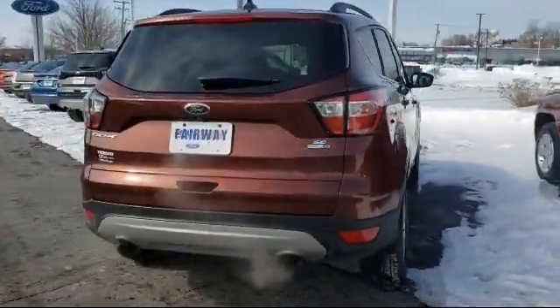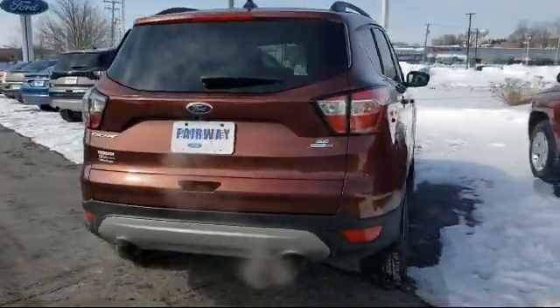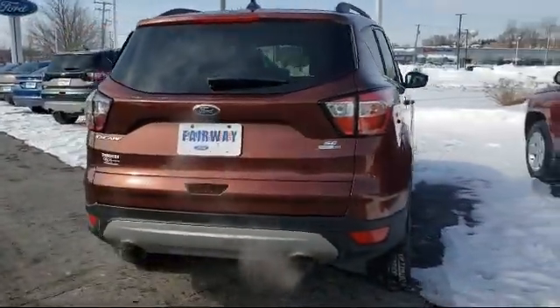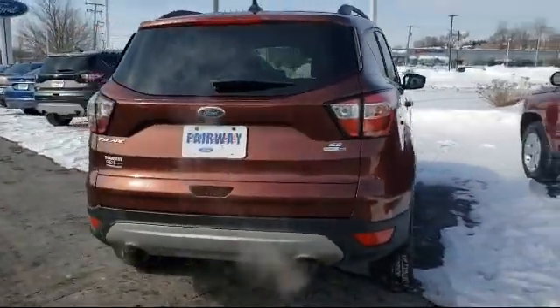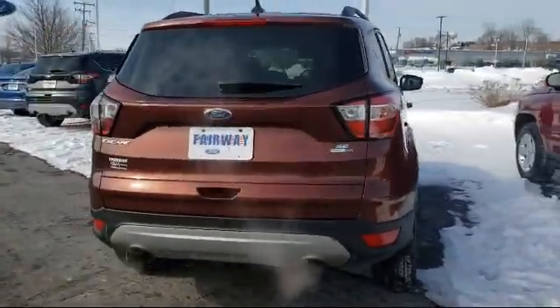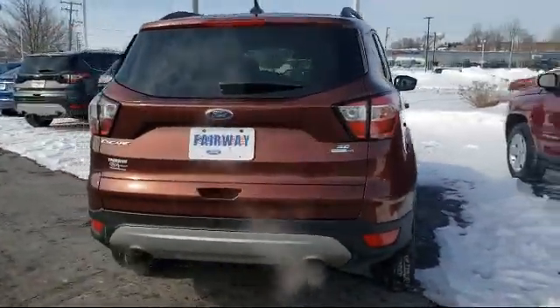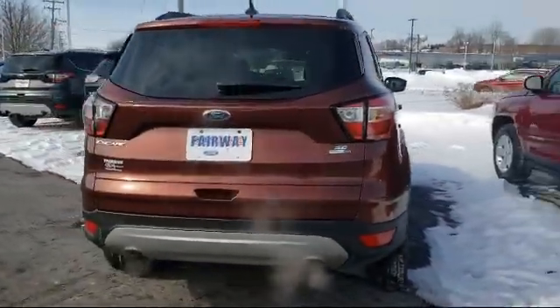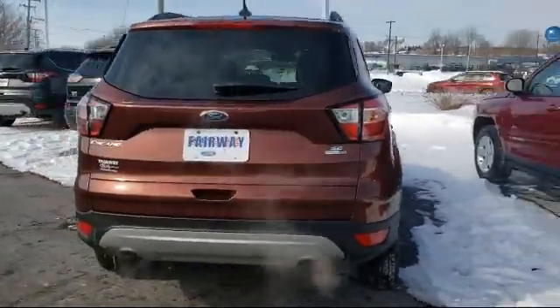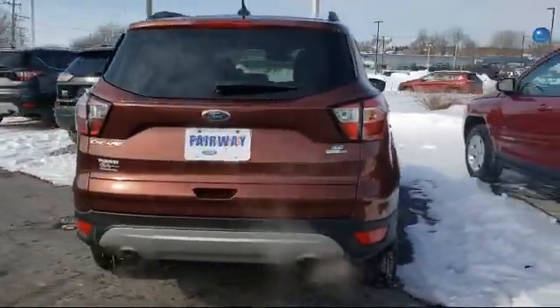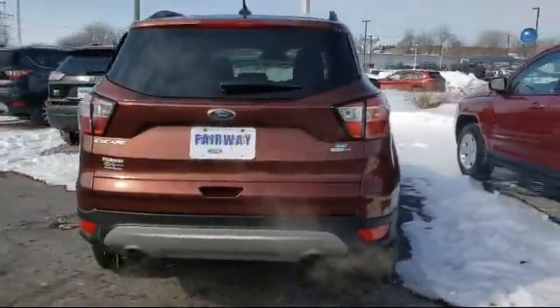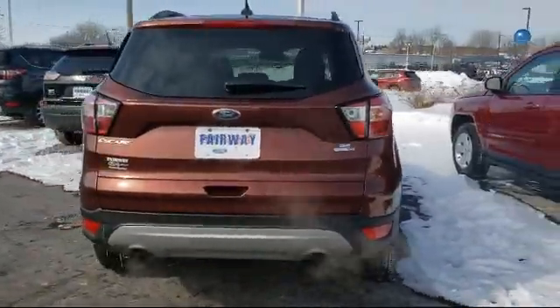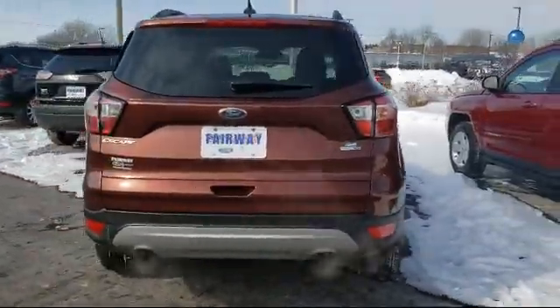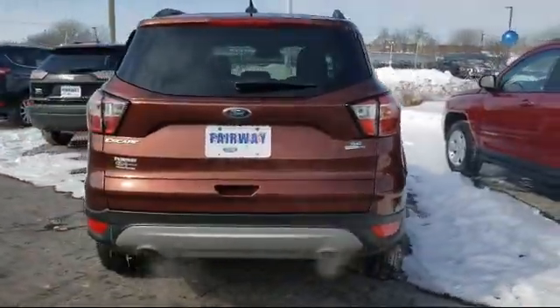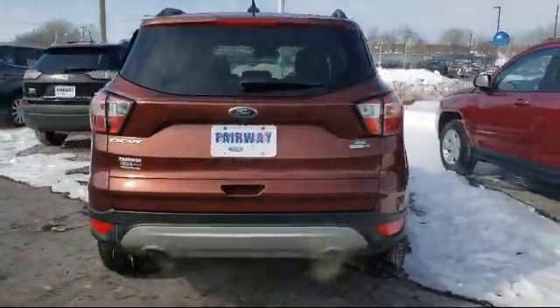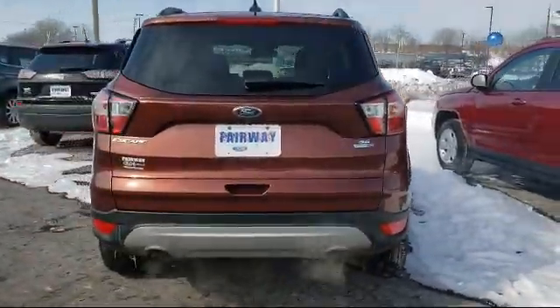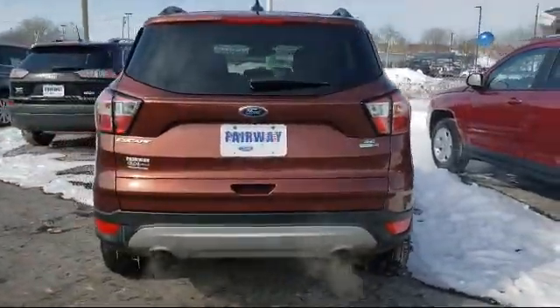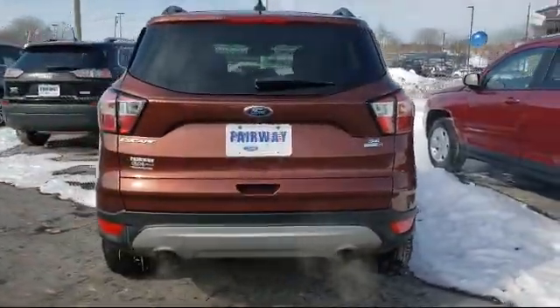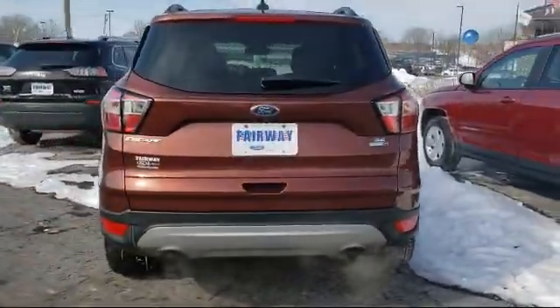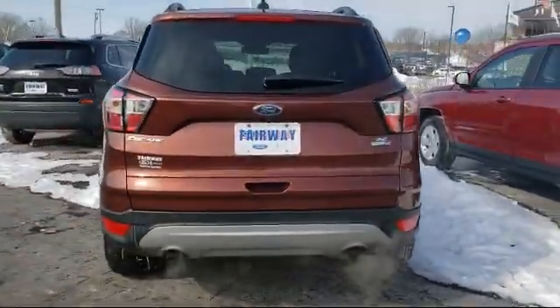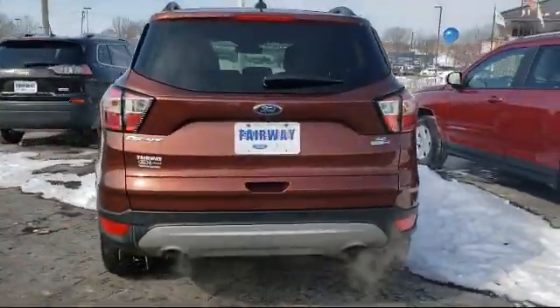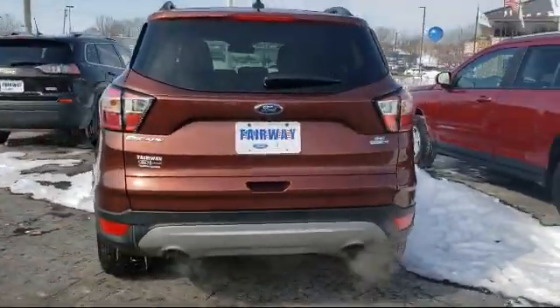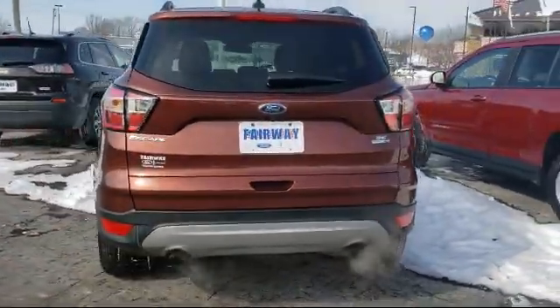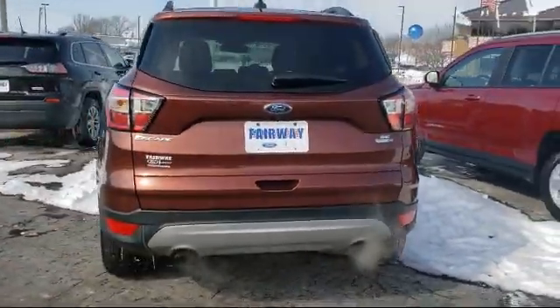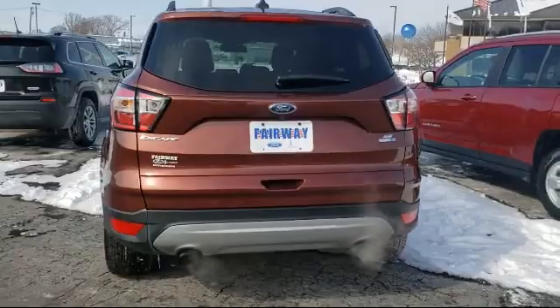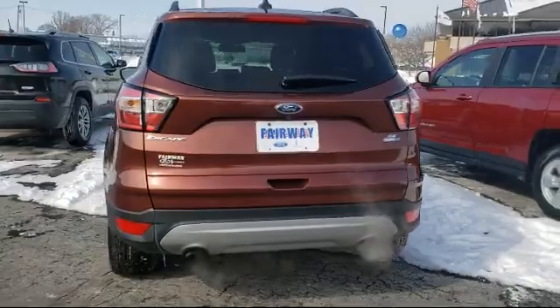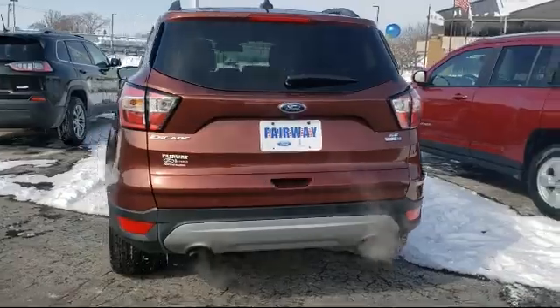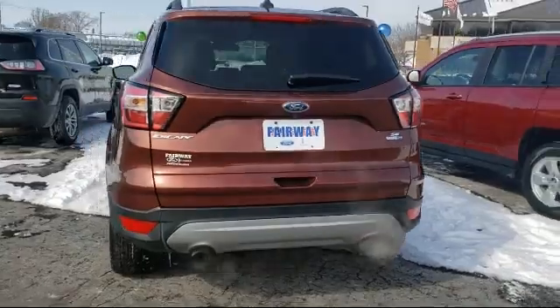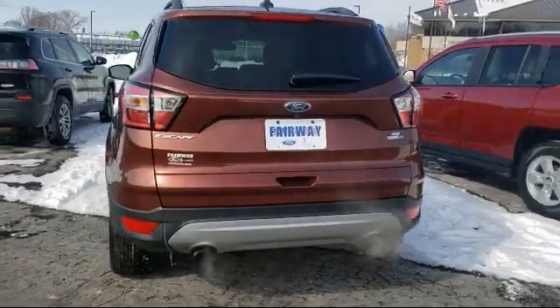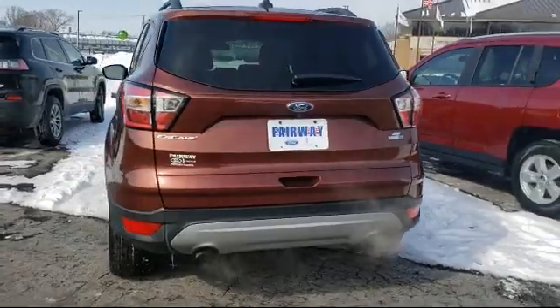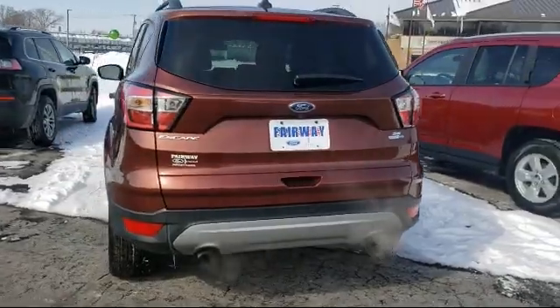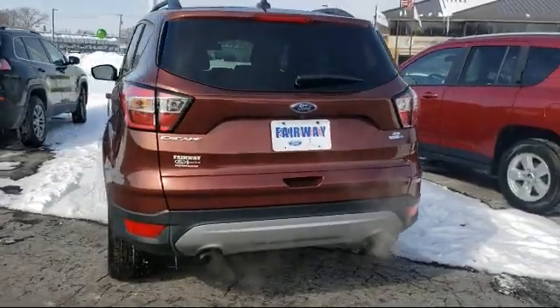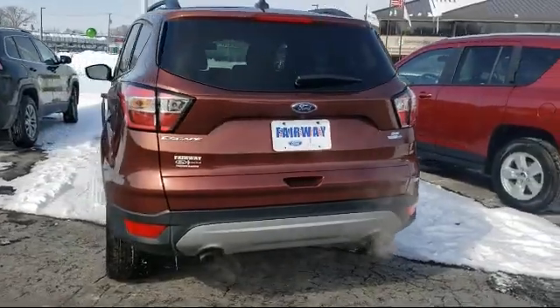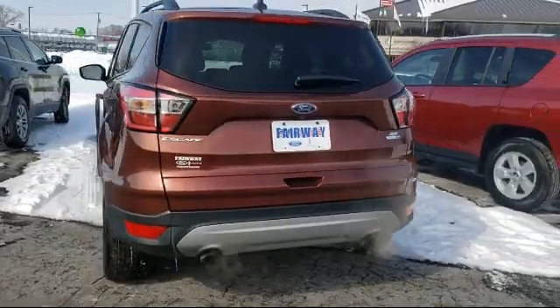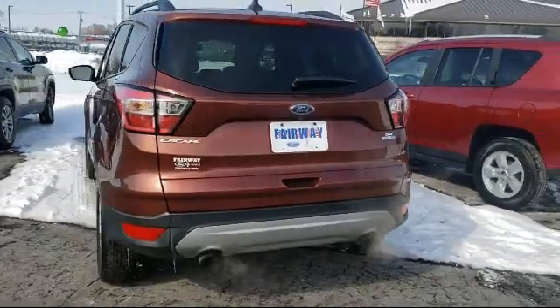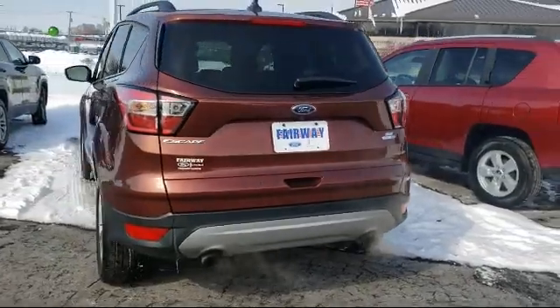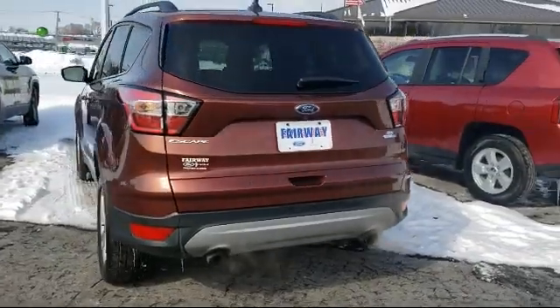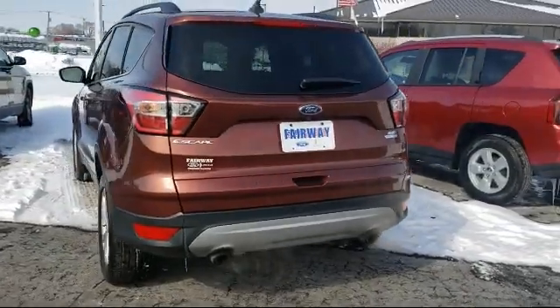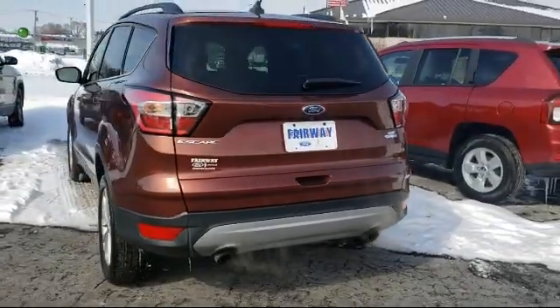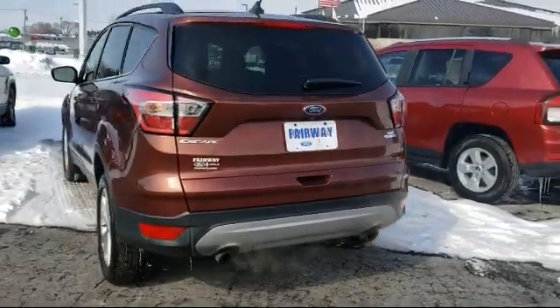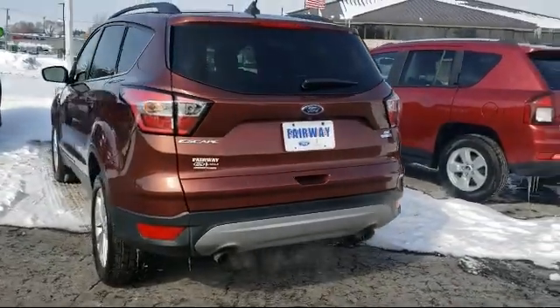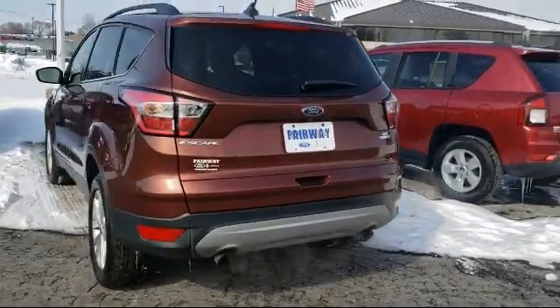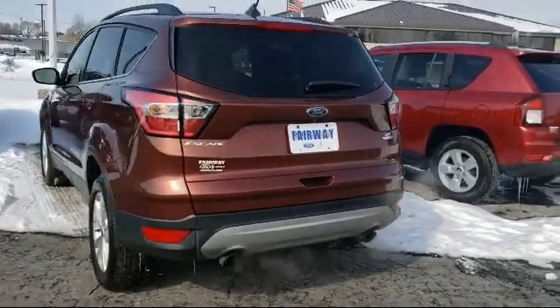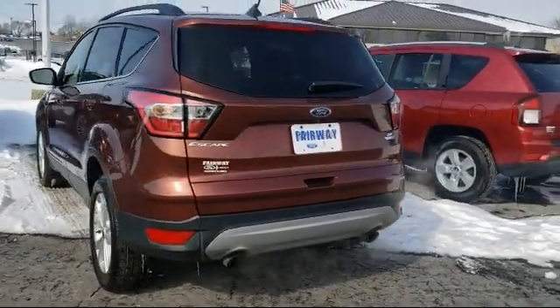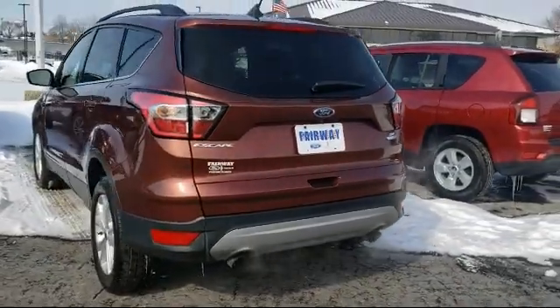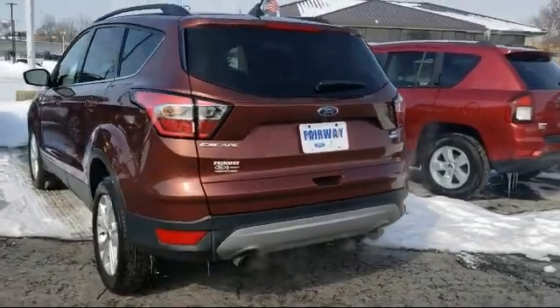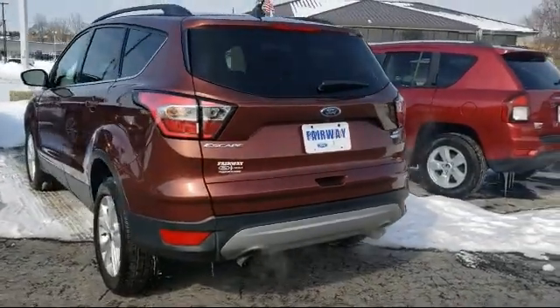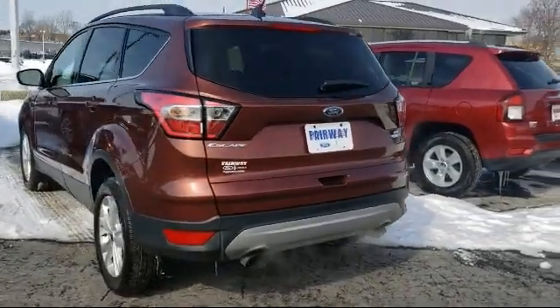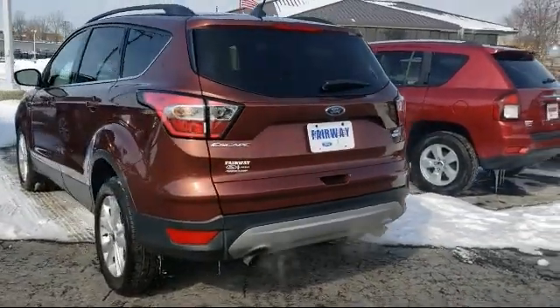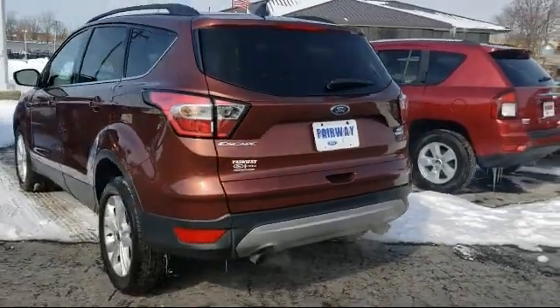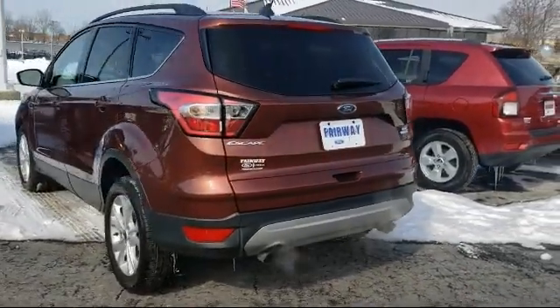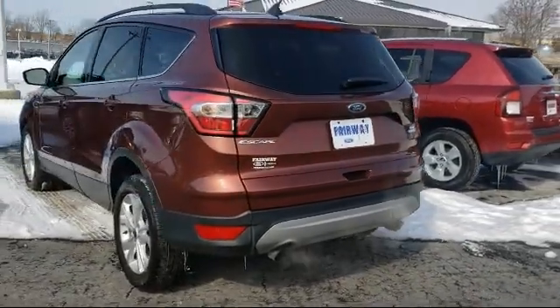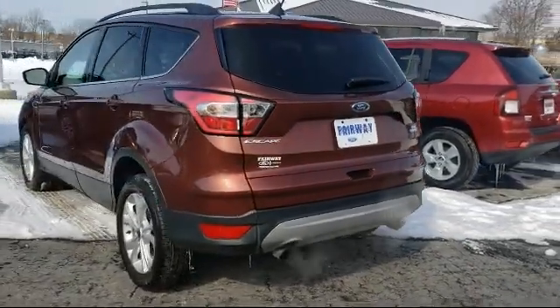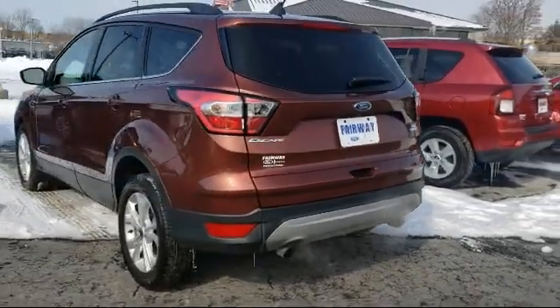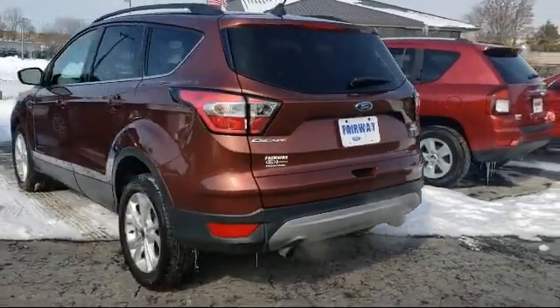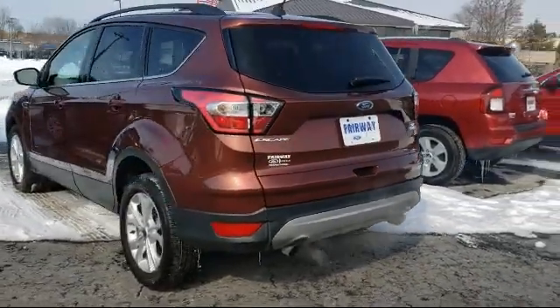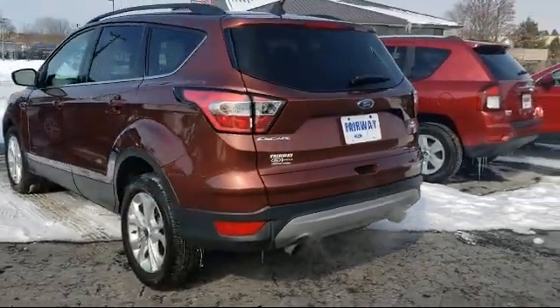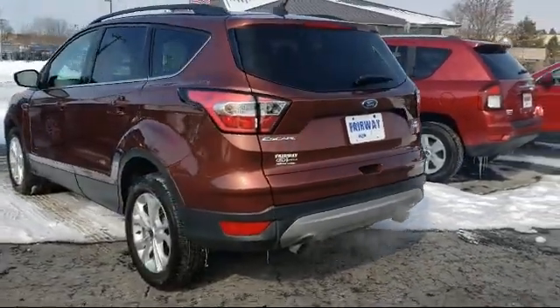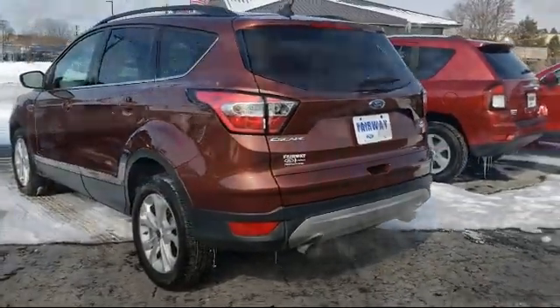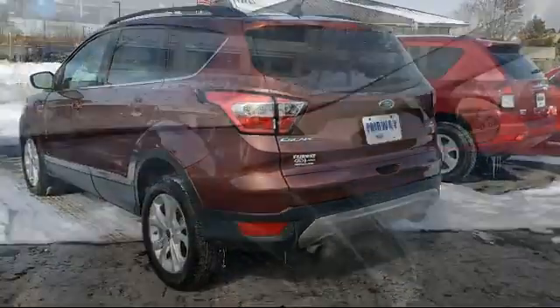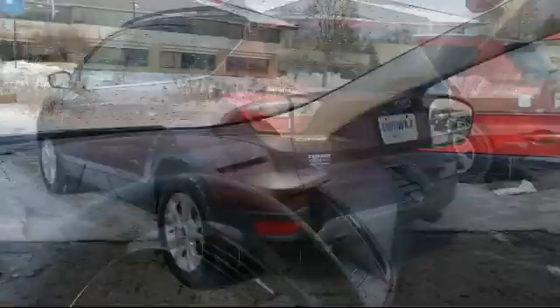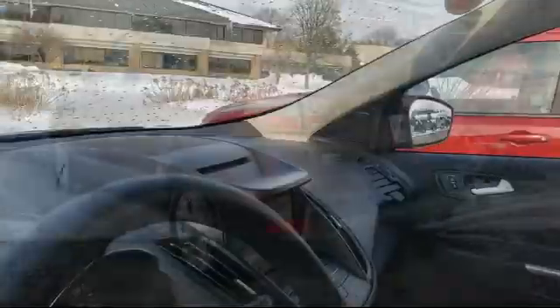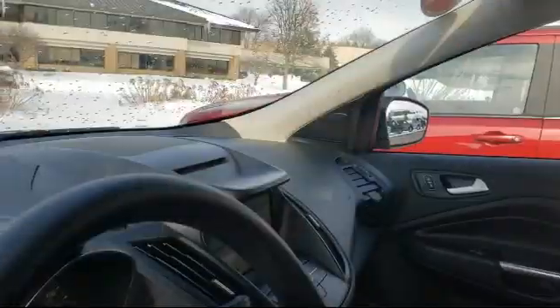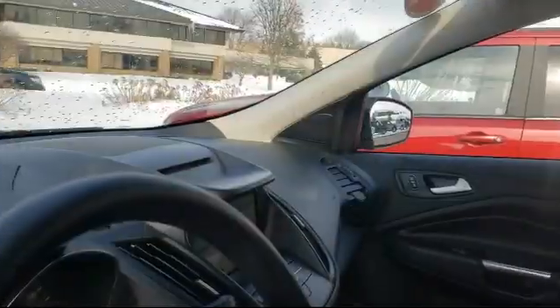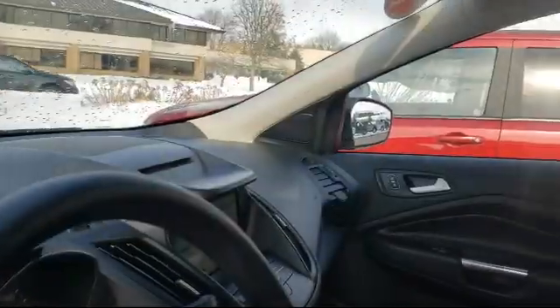It also features Smart Device Integration, Roof Rack, Alloy Wheels, and has less than 25,000 miles on the odometer.